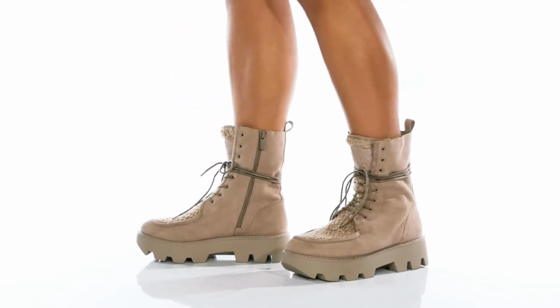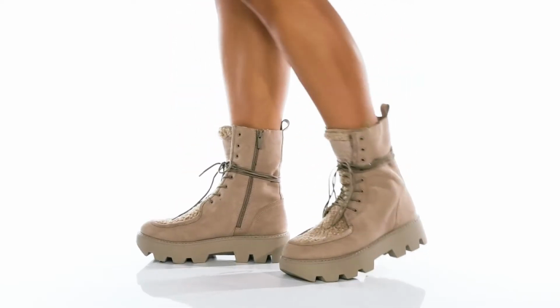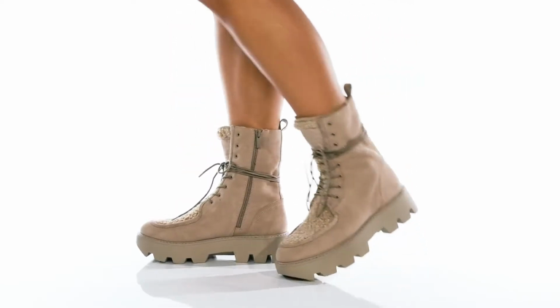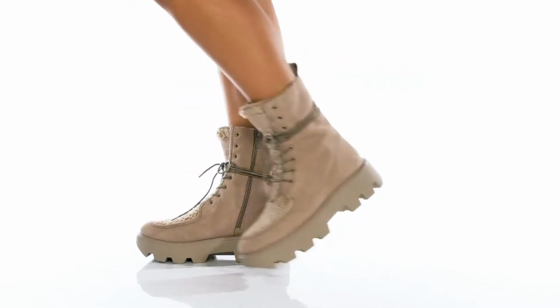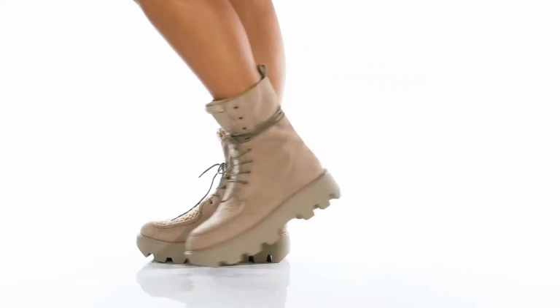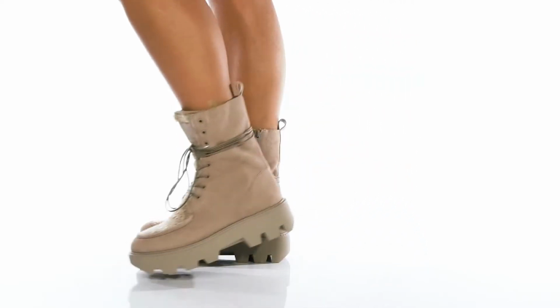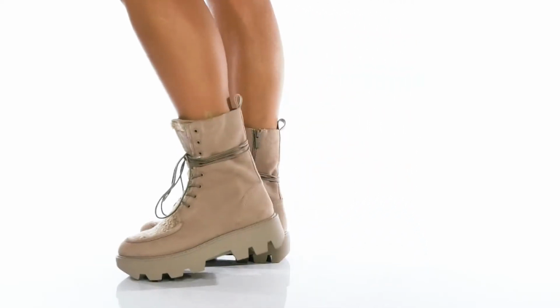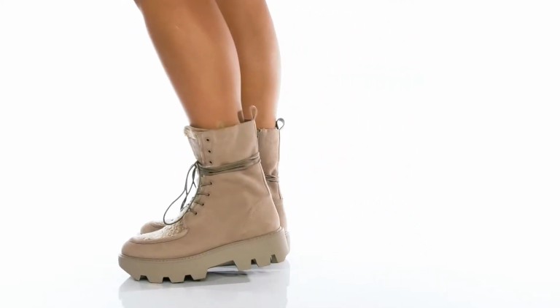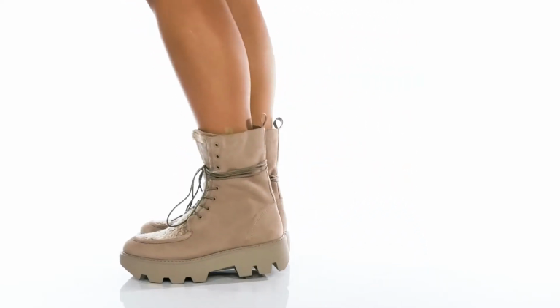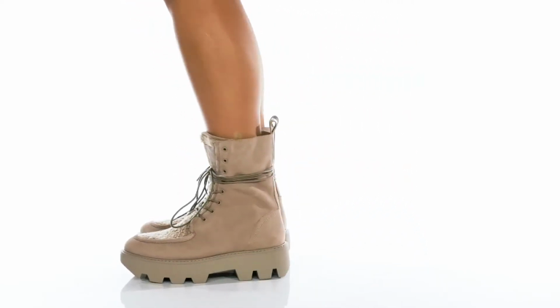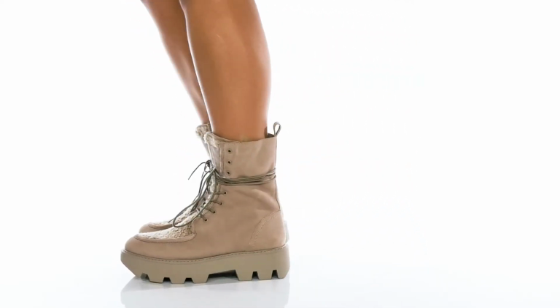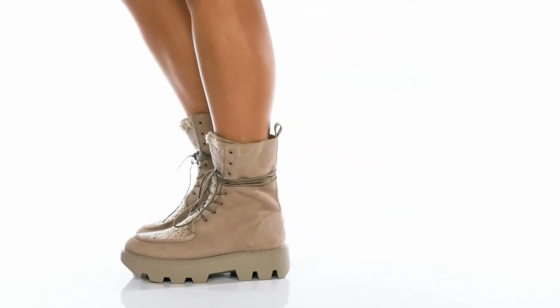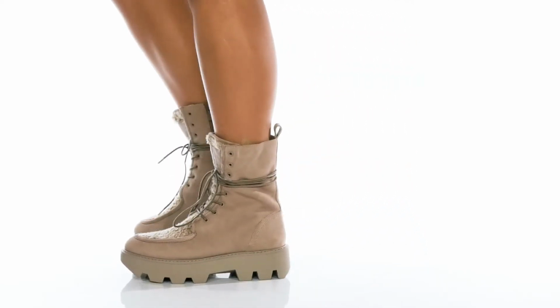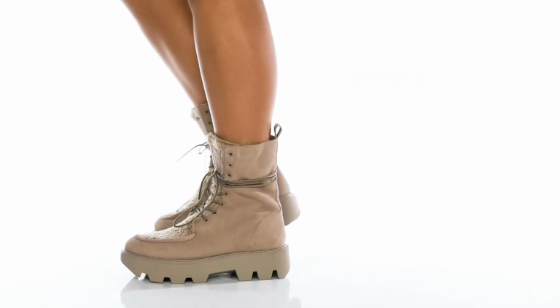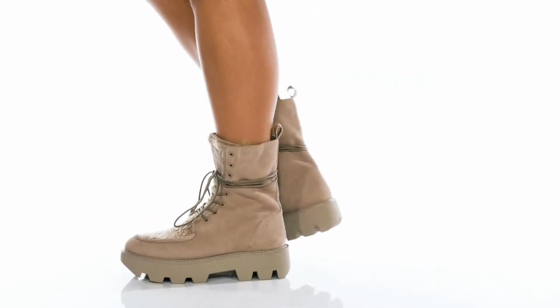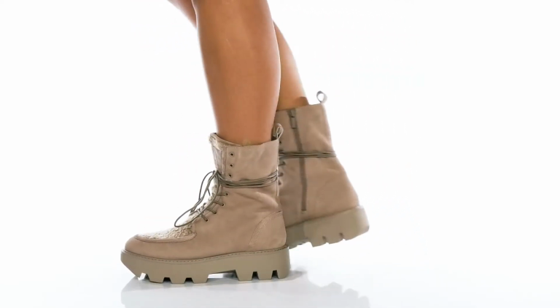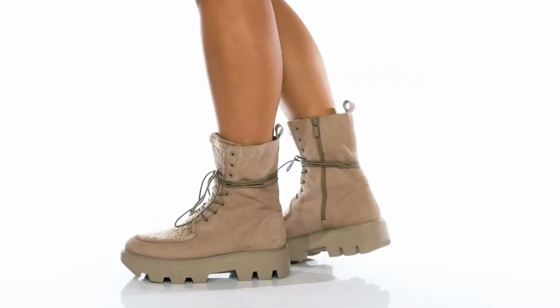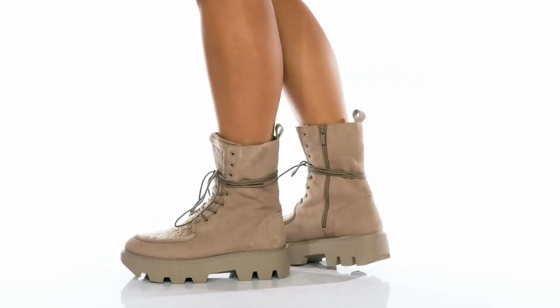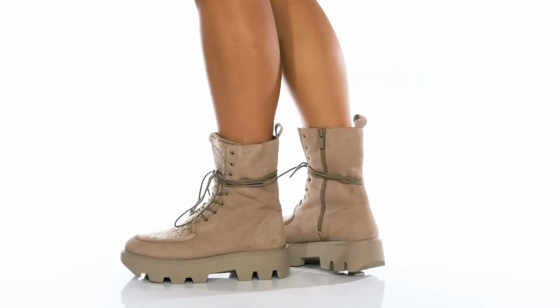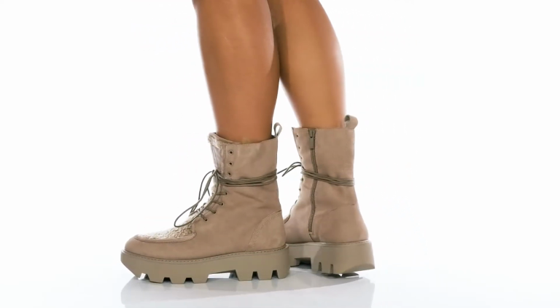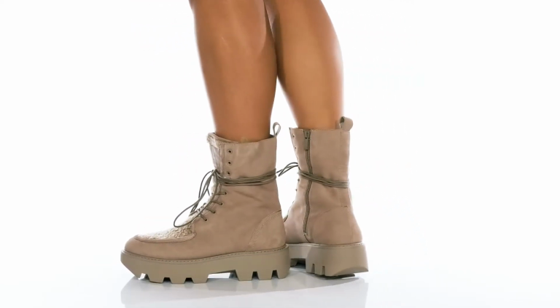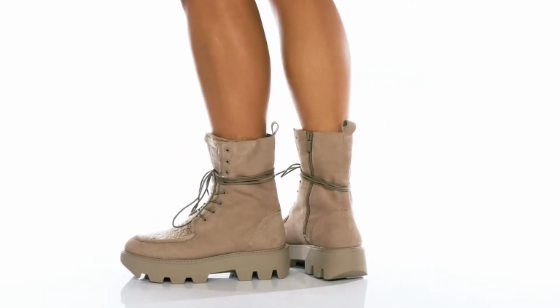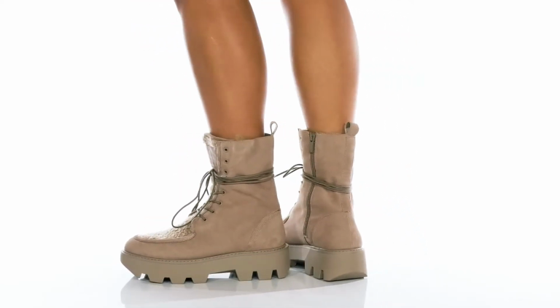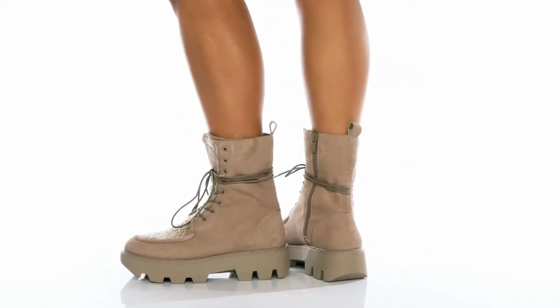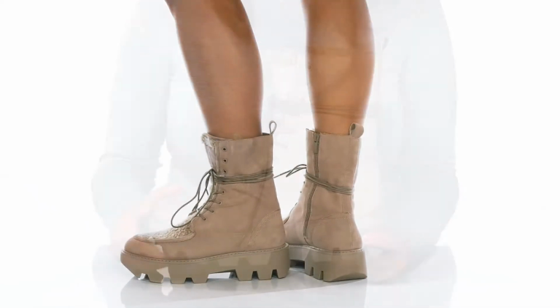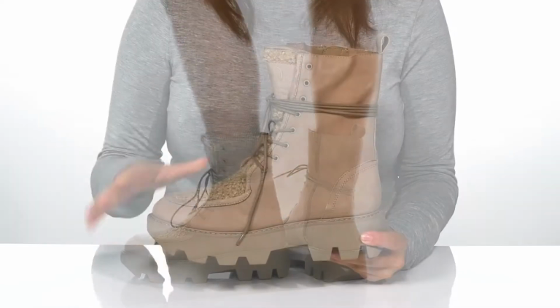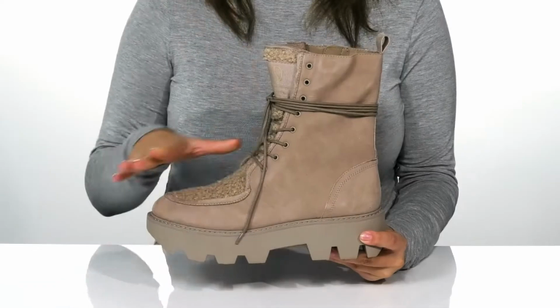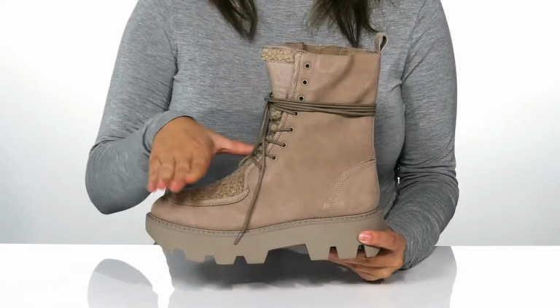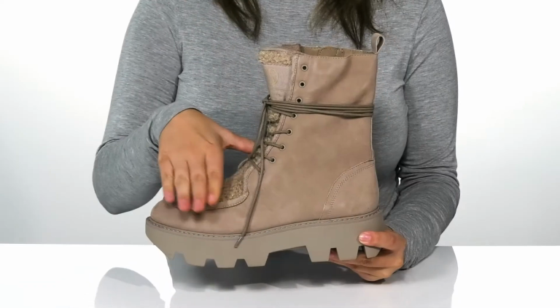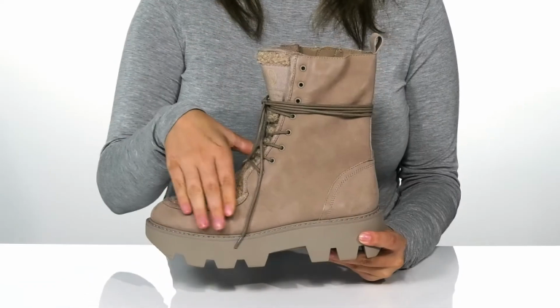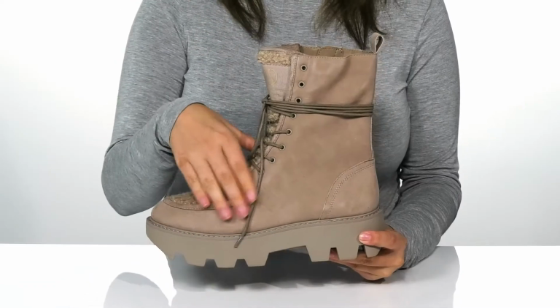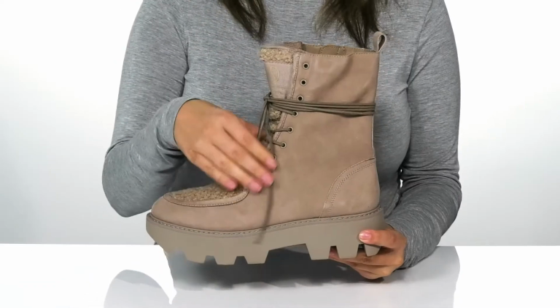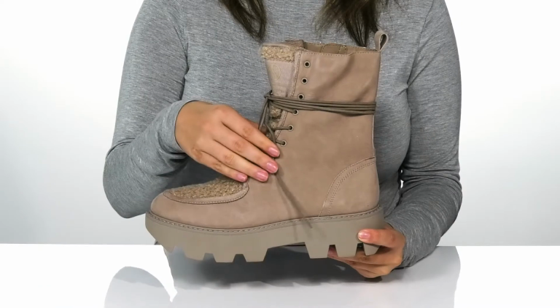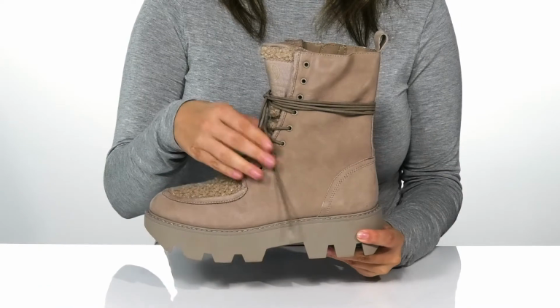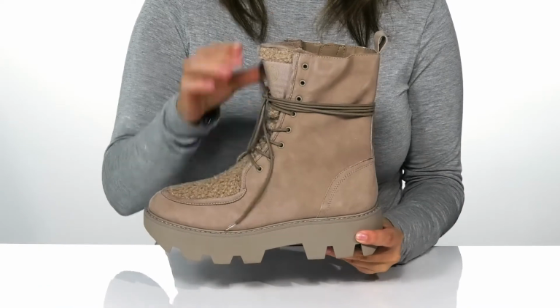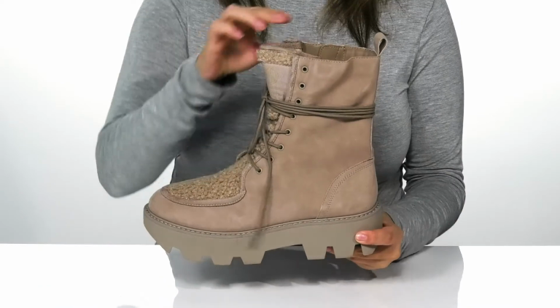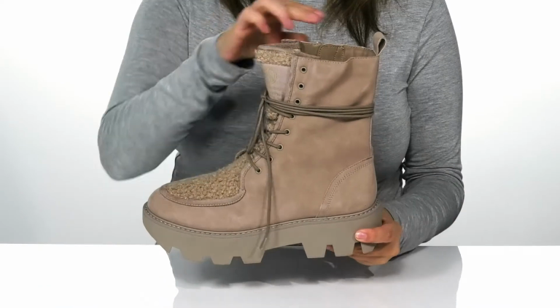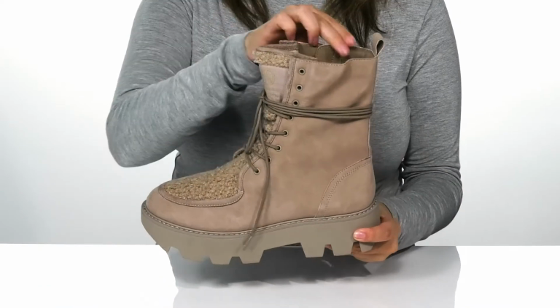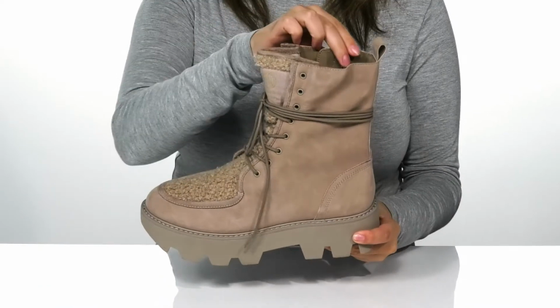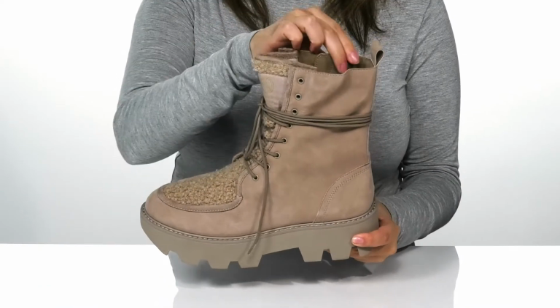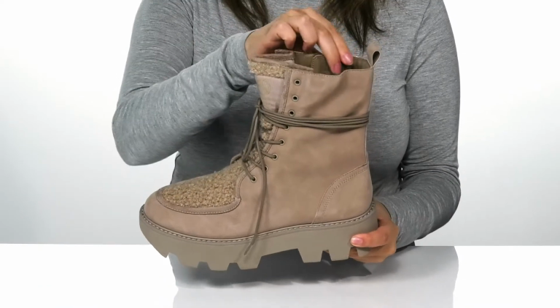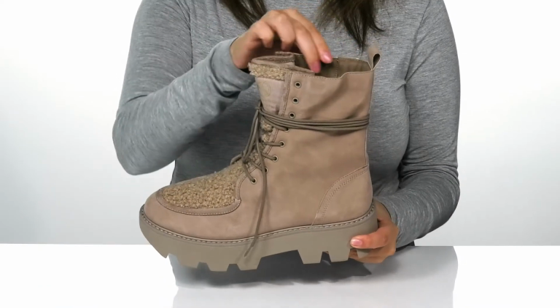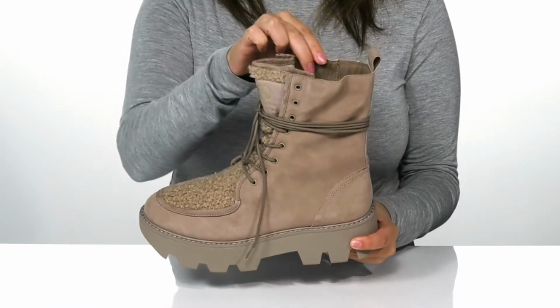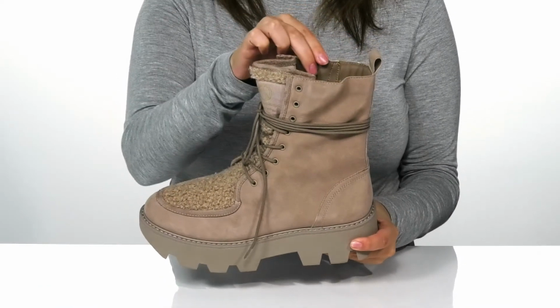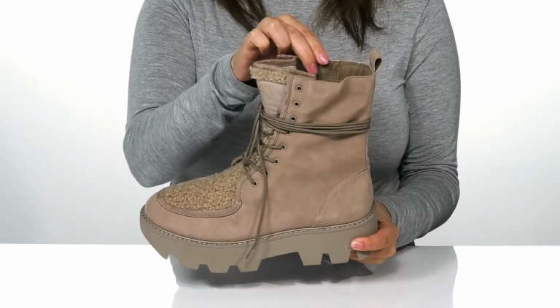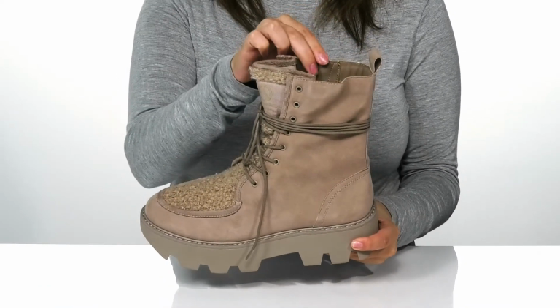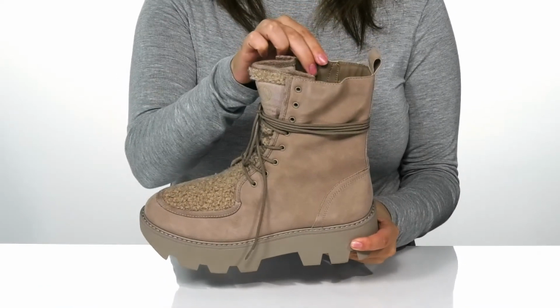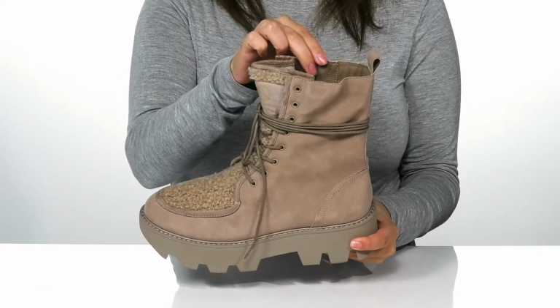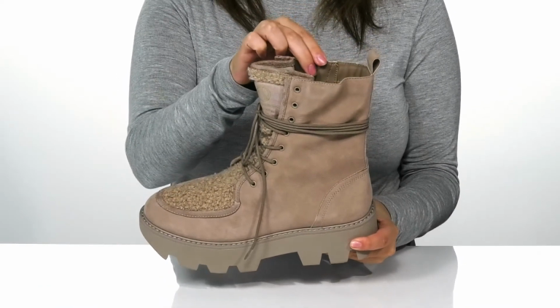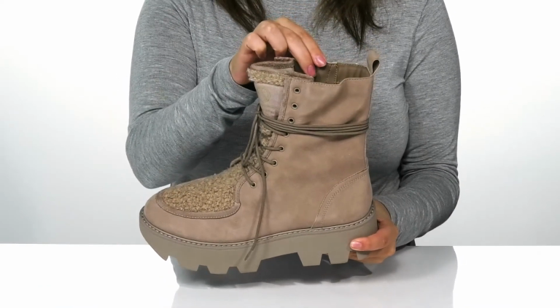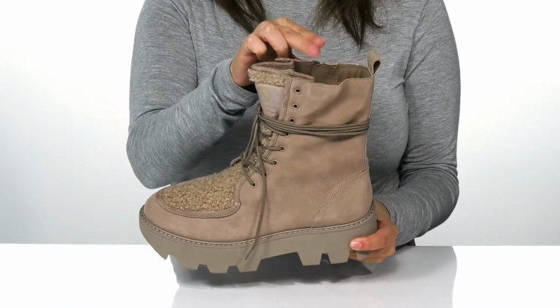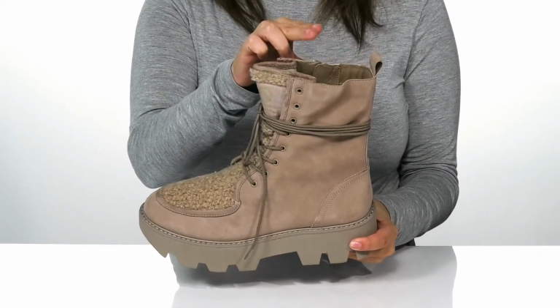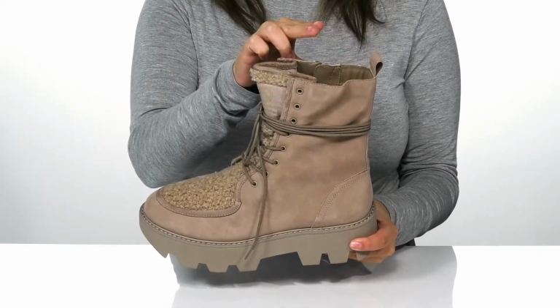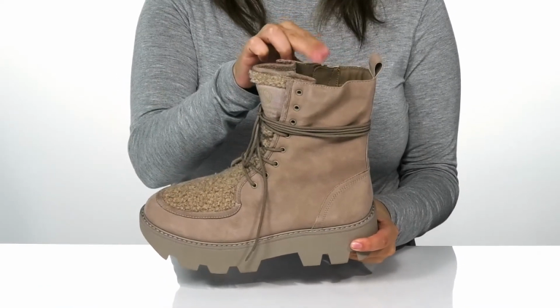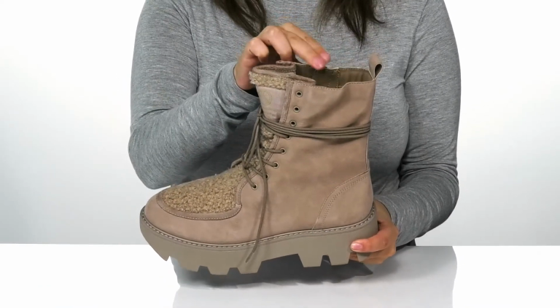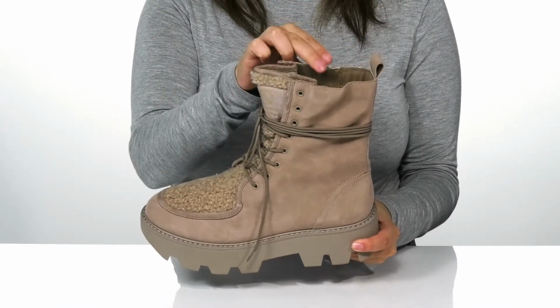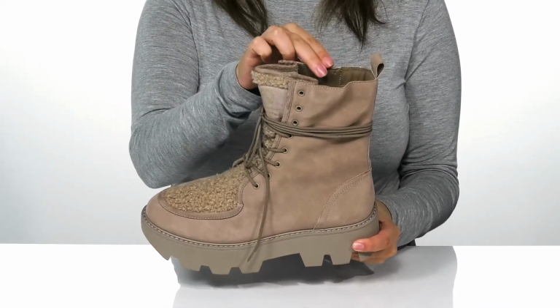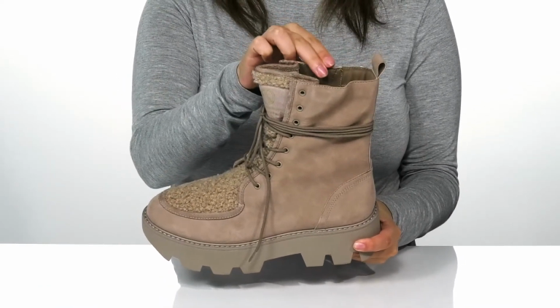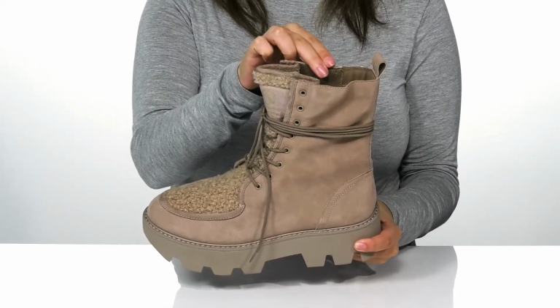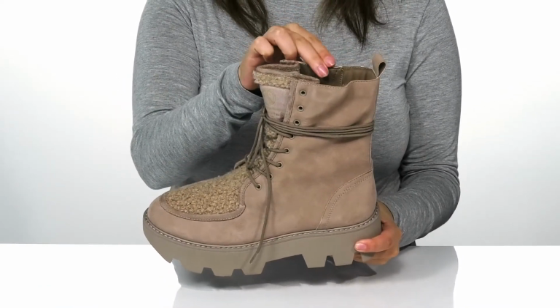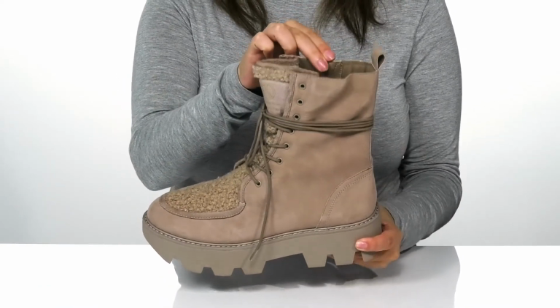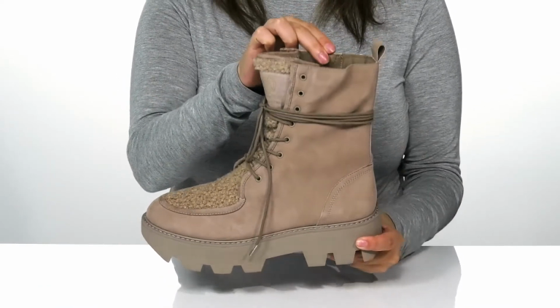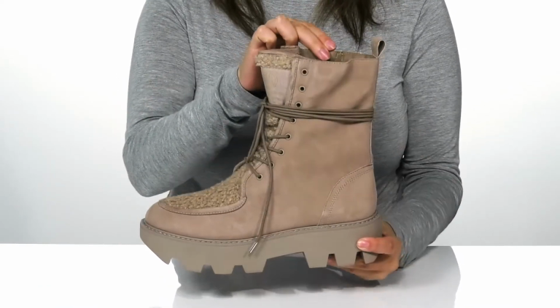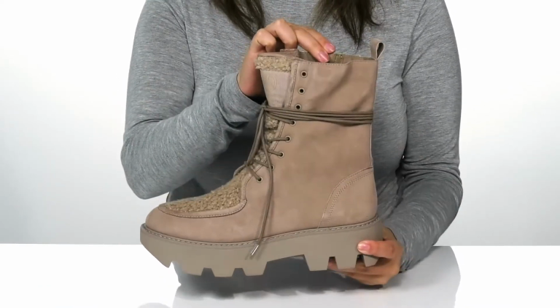Give a lift to your look with these boots. There is a soft upper with a man-made inner lining and a lightly cushioned footbed.